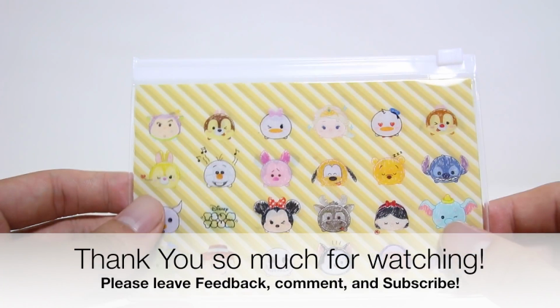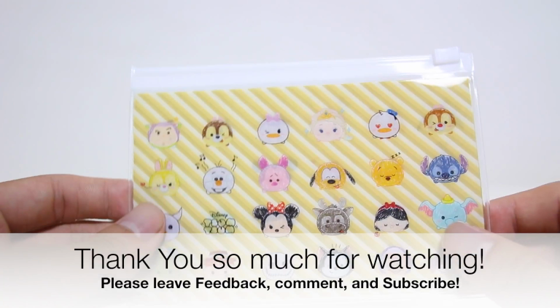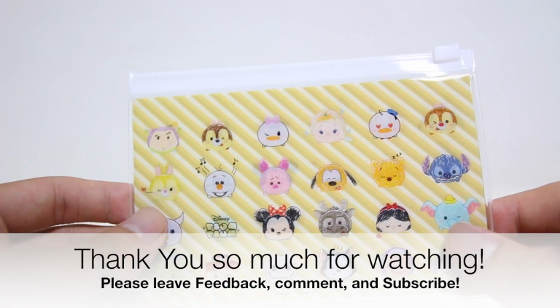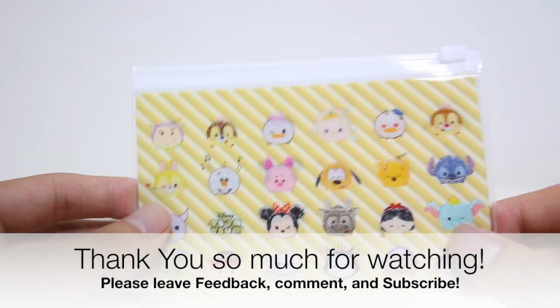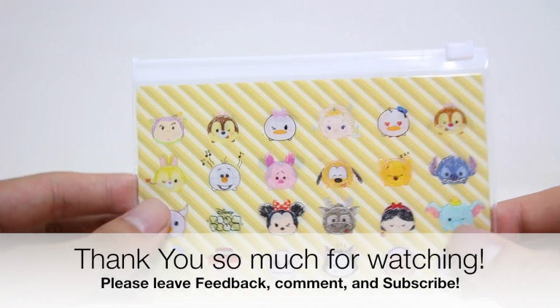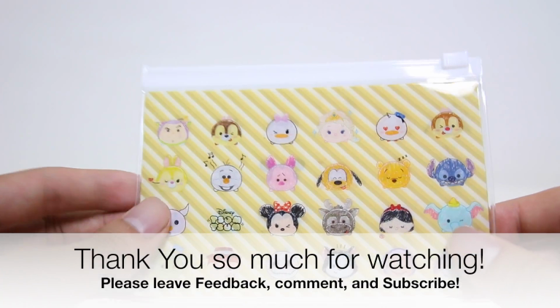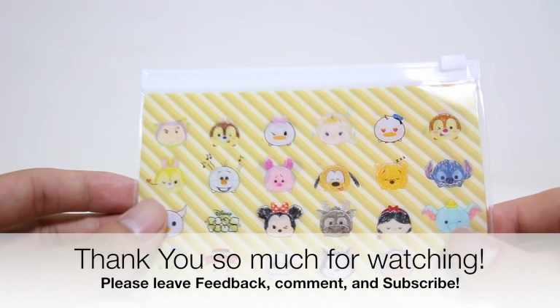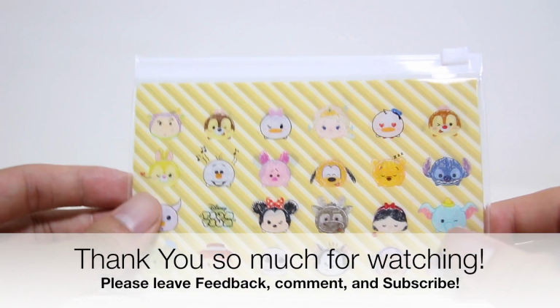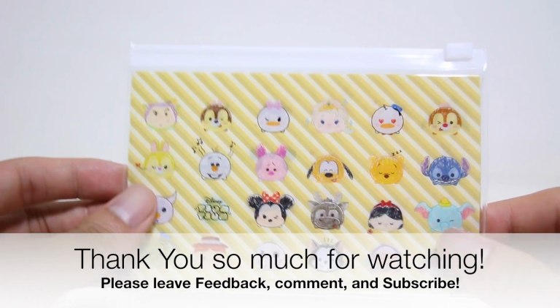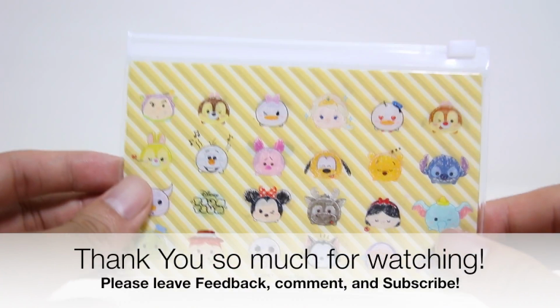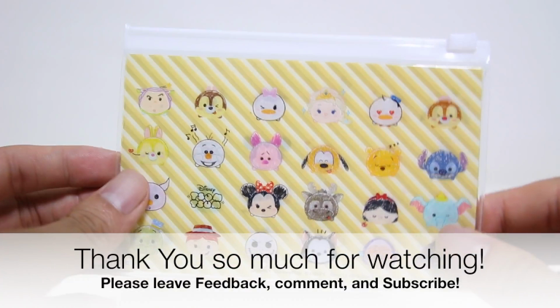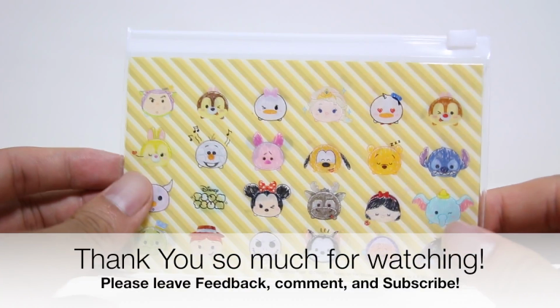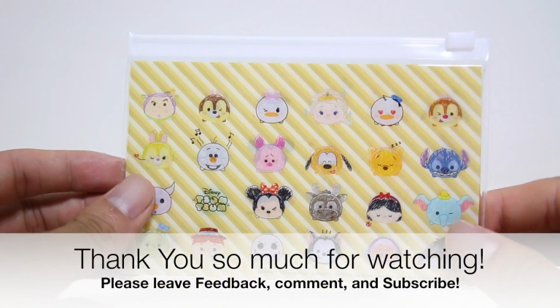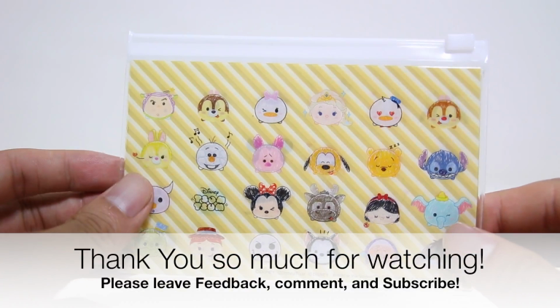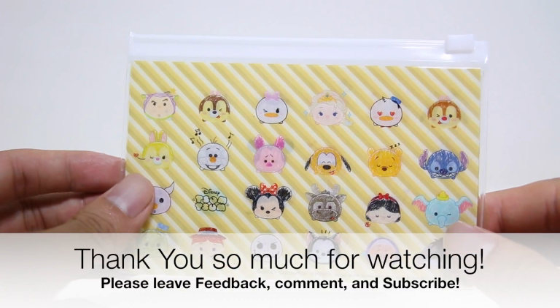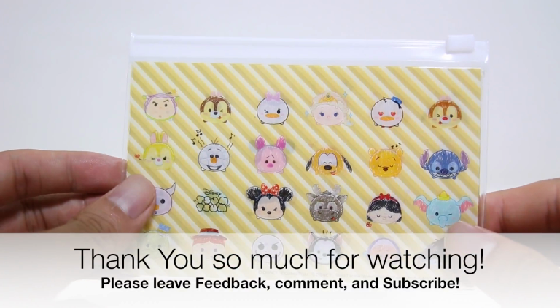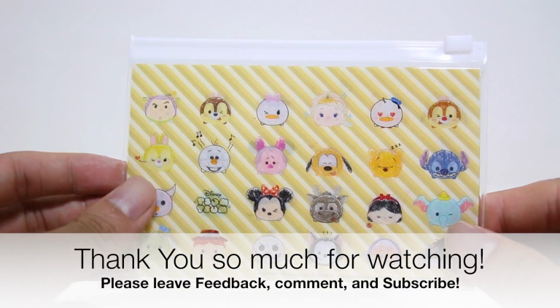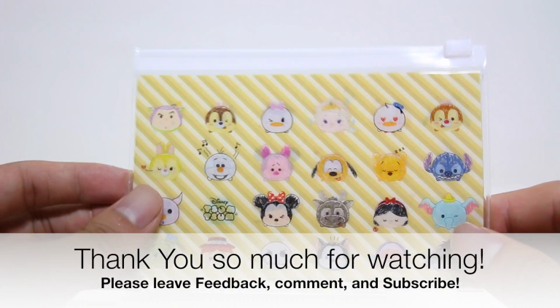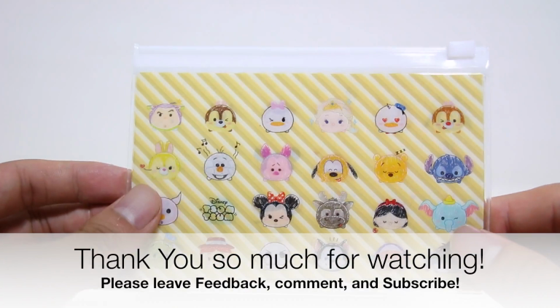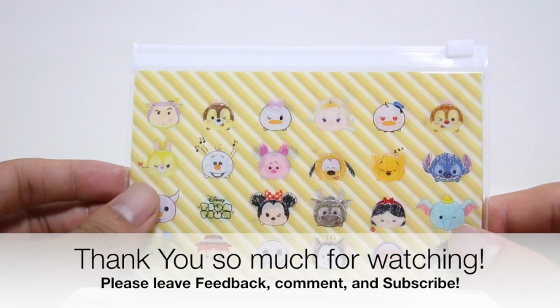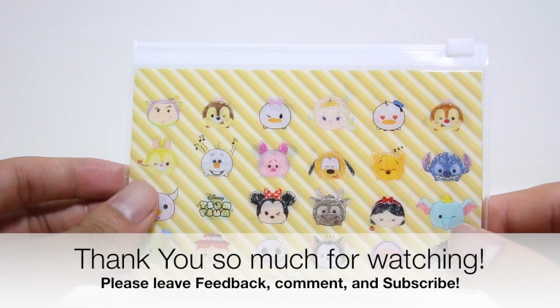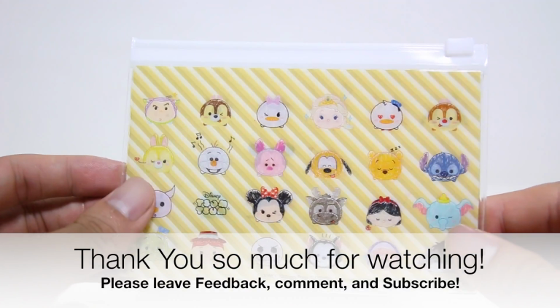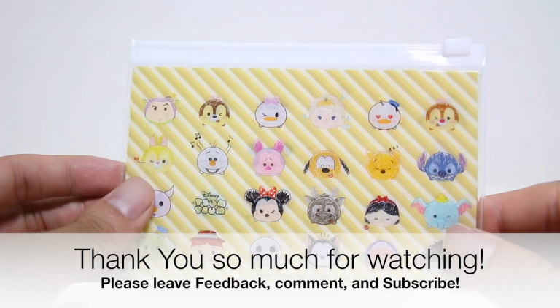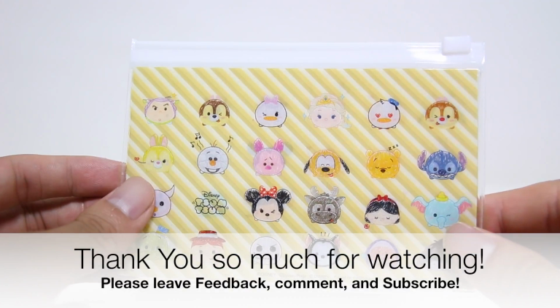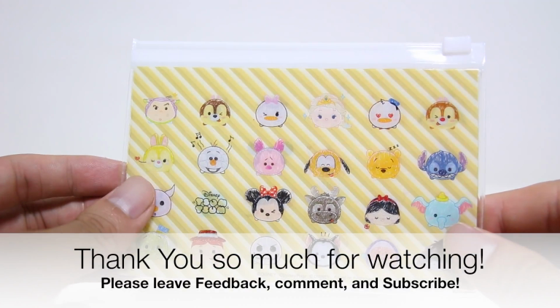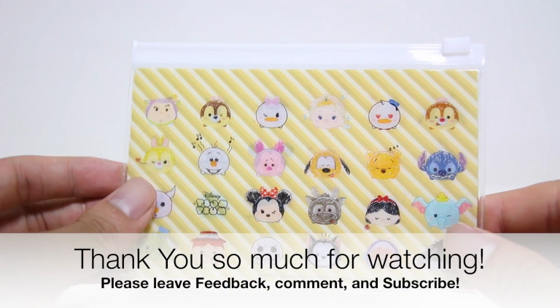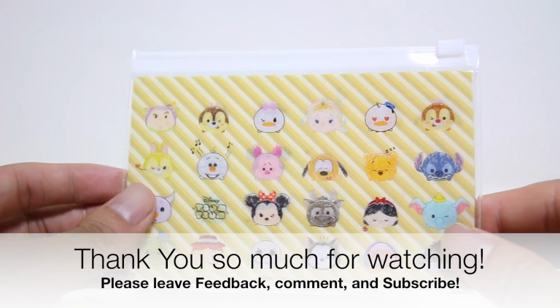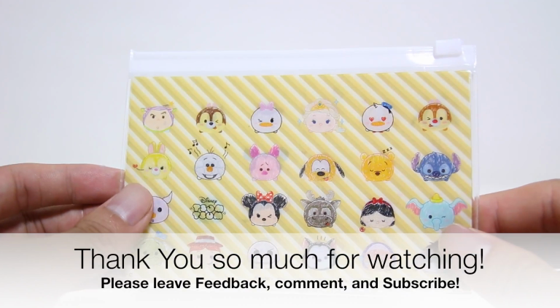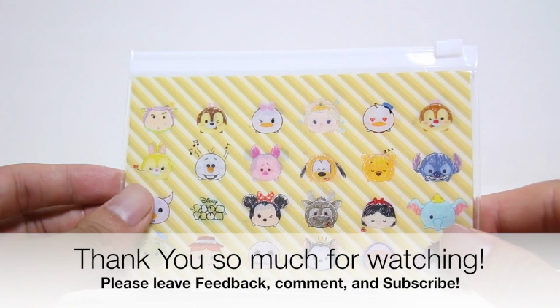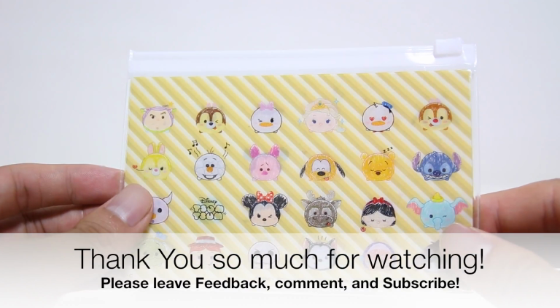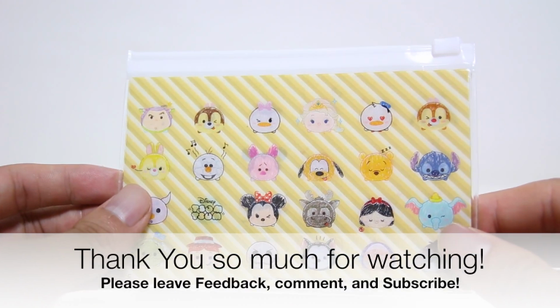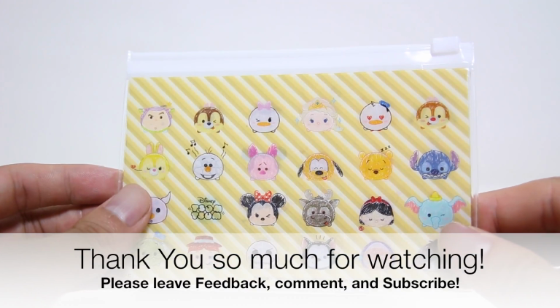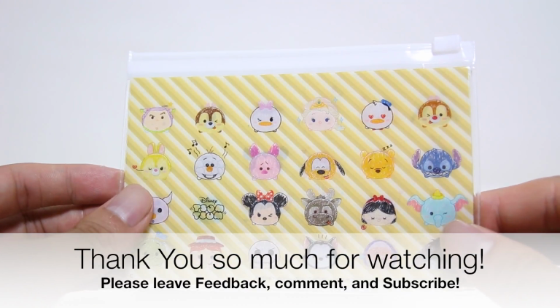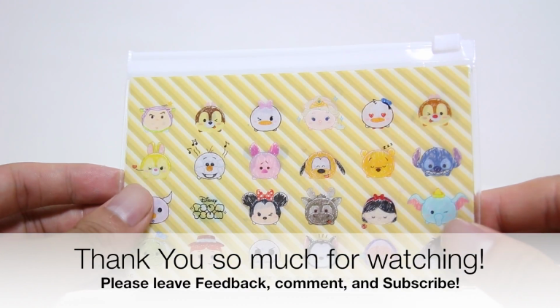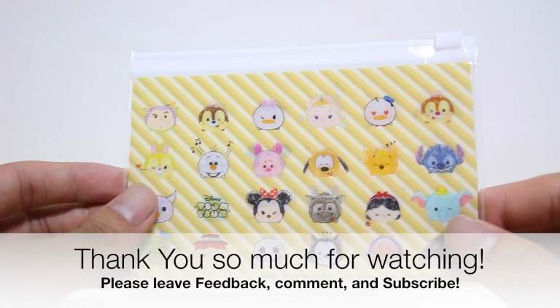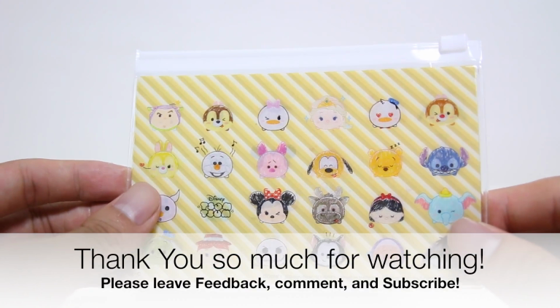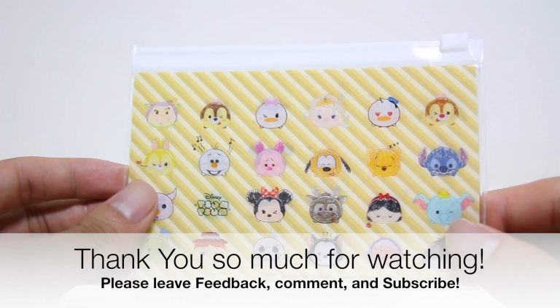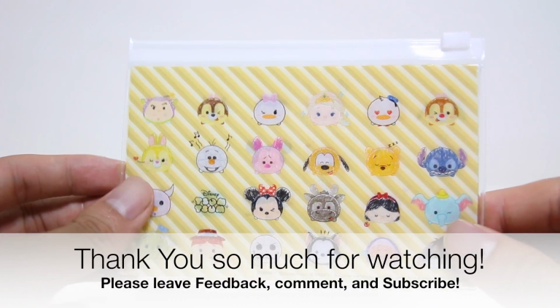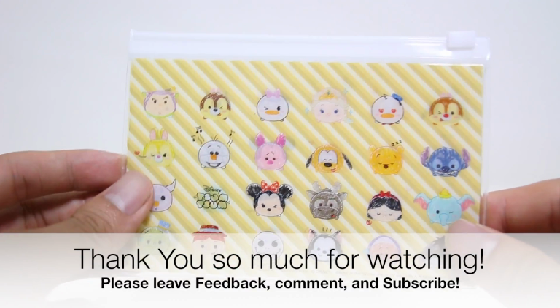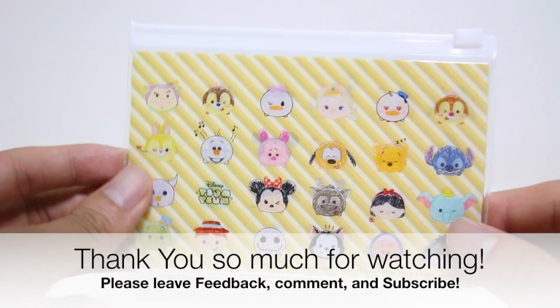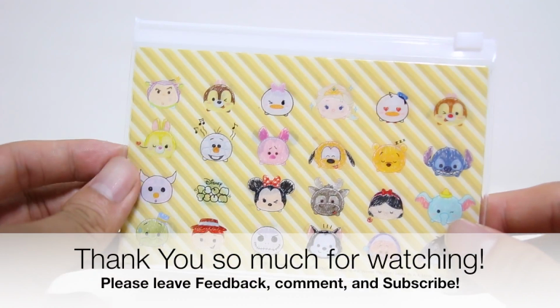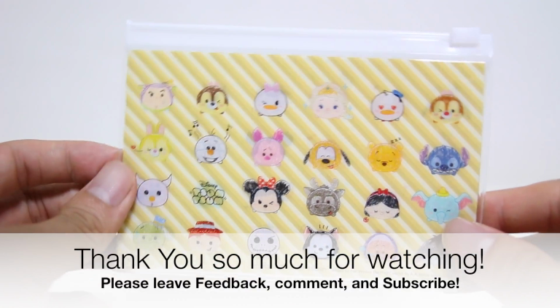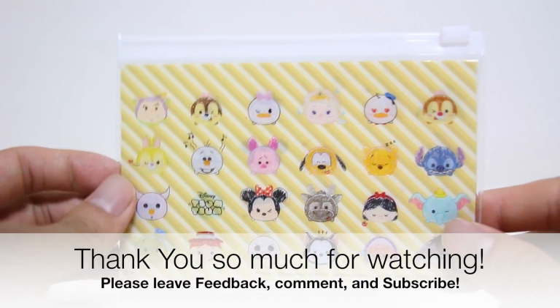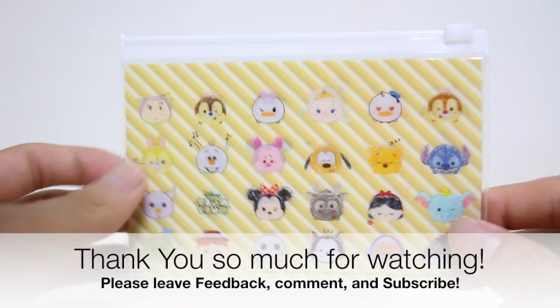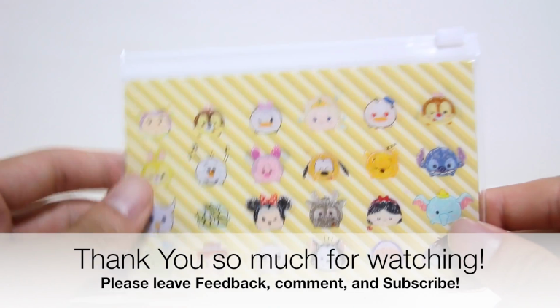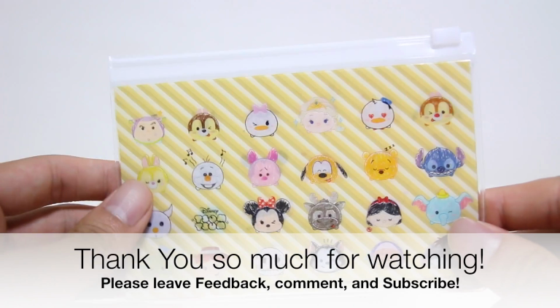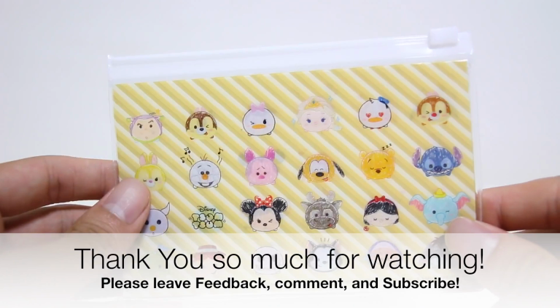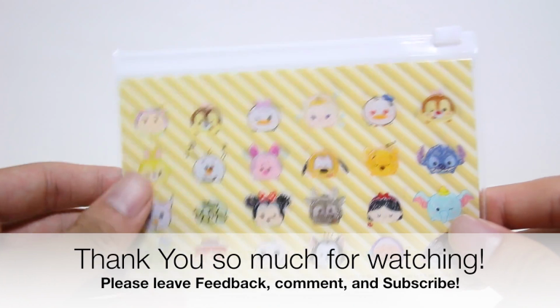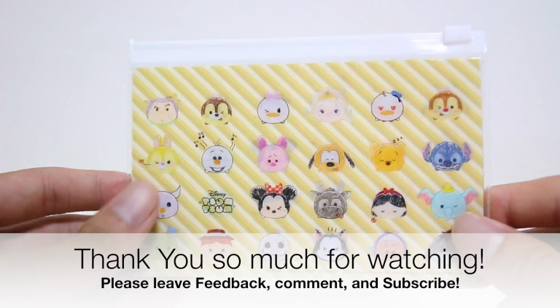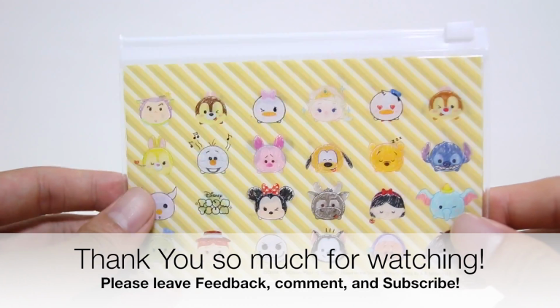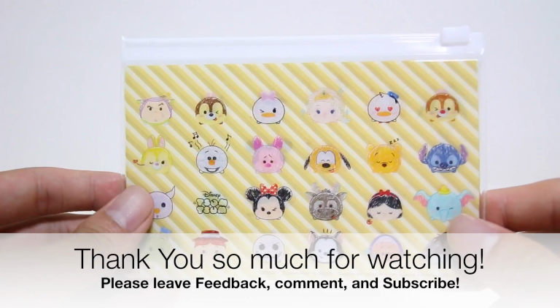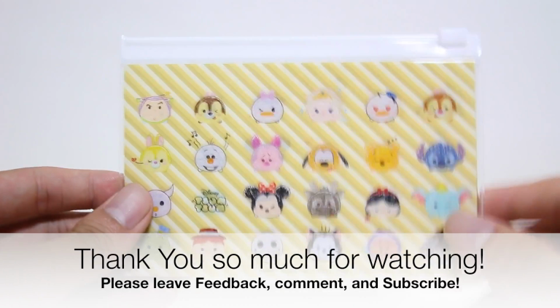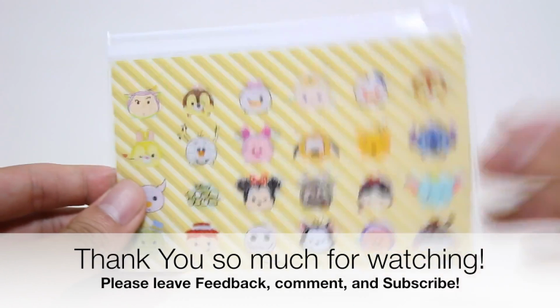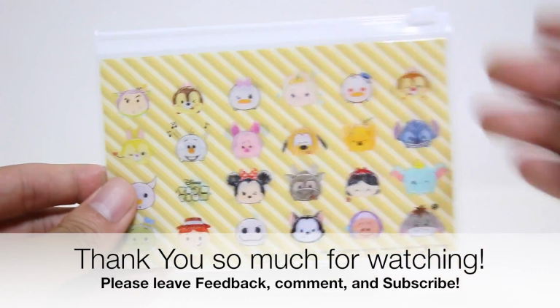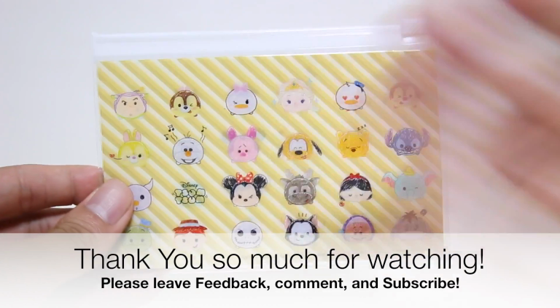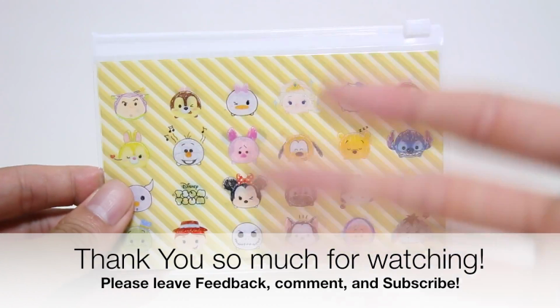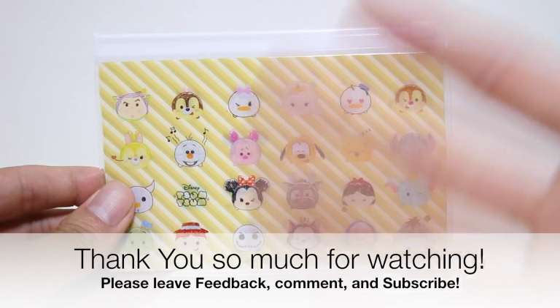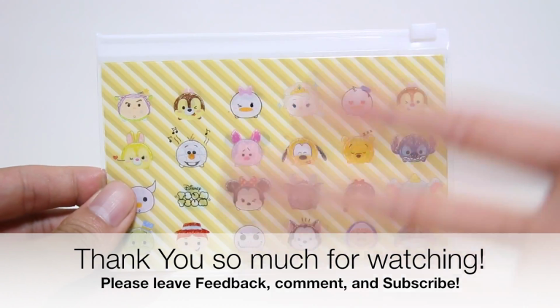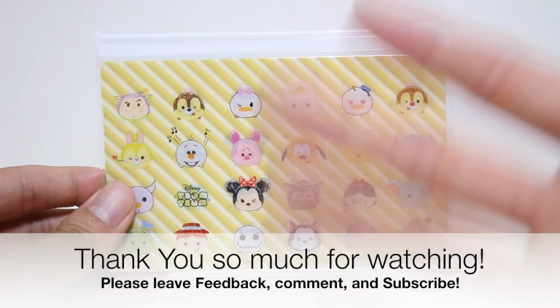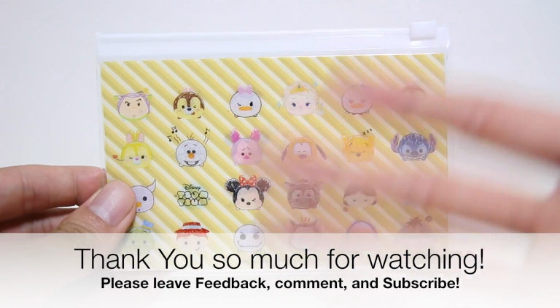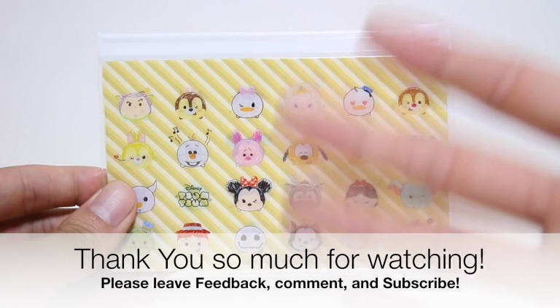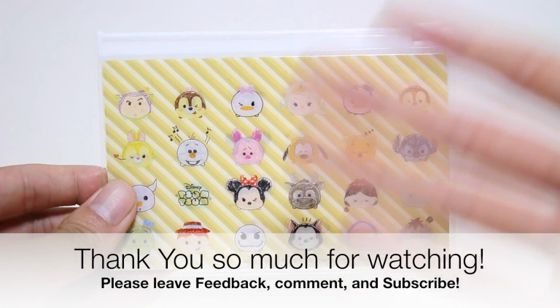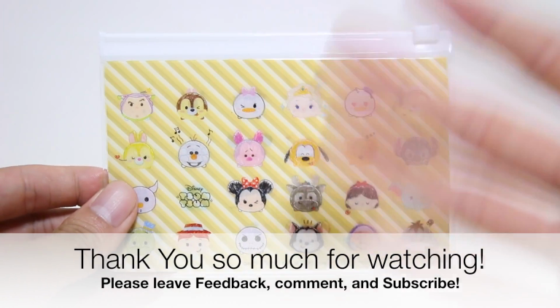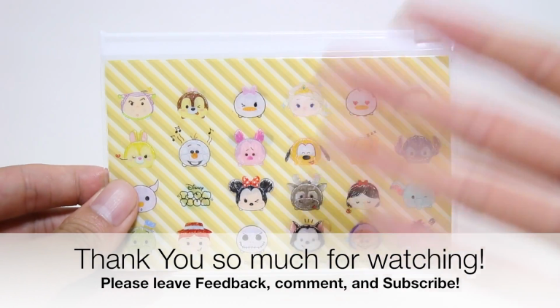I would like to leave your feedback, comment, and subscribe on this channel. Thank you so much. Bye bye, uki uki.